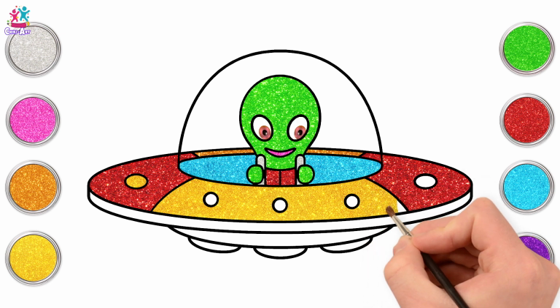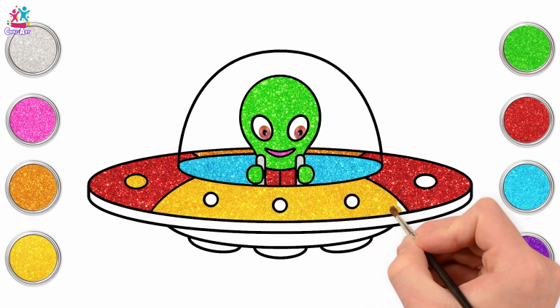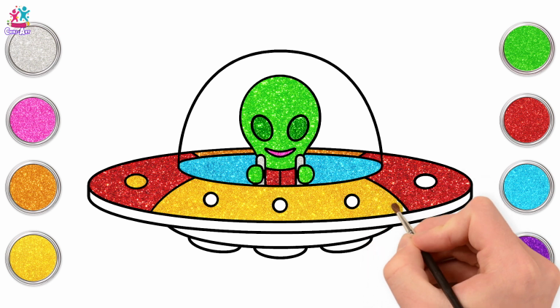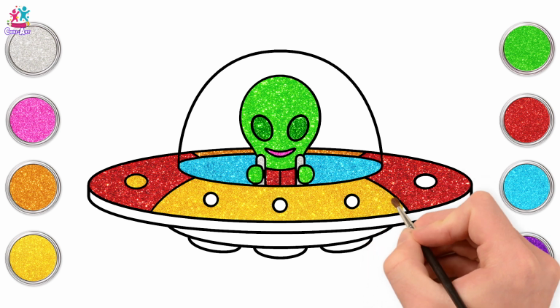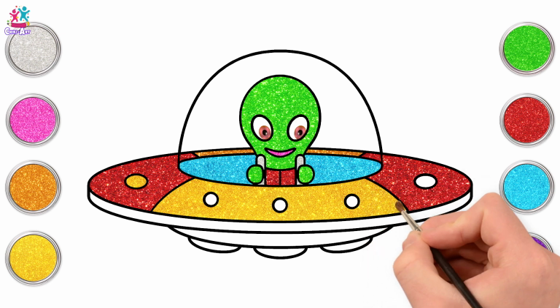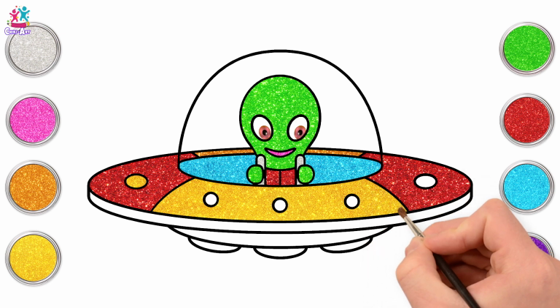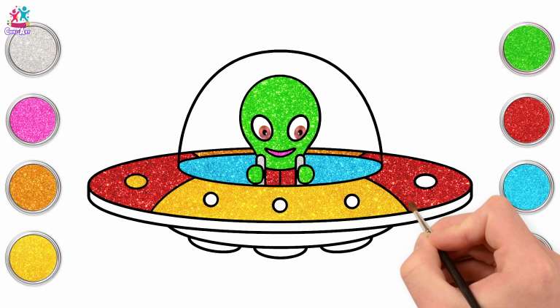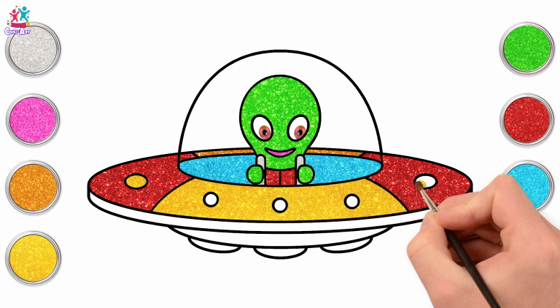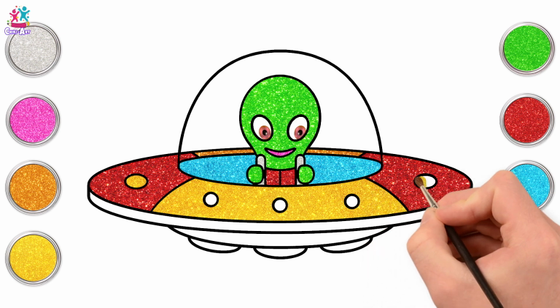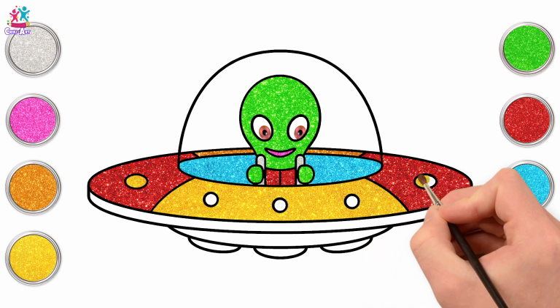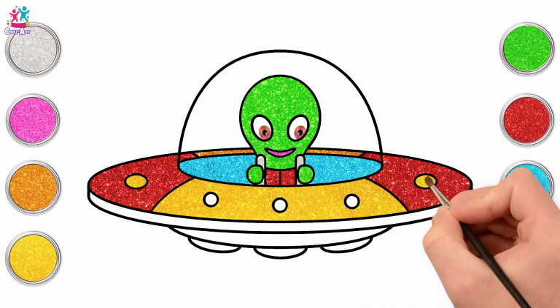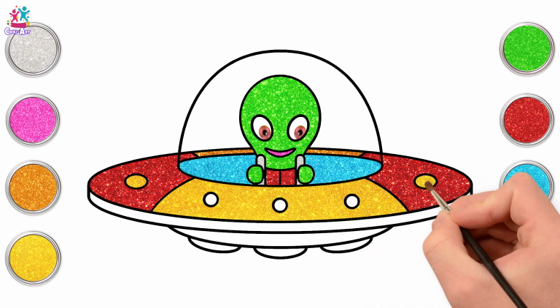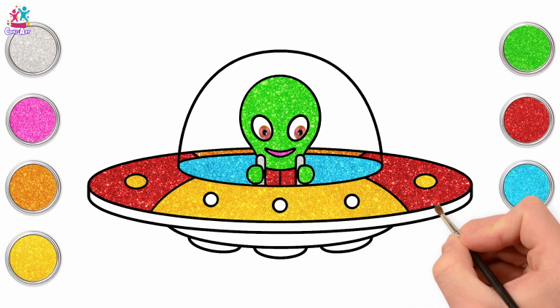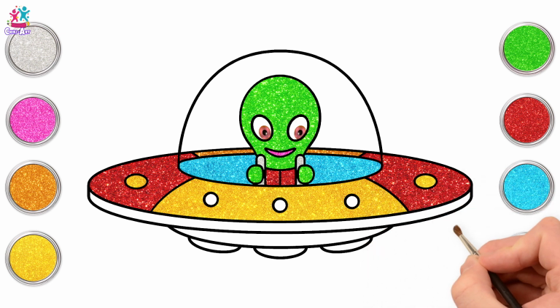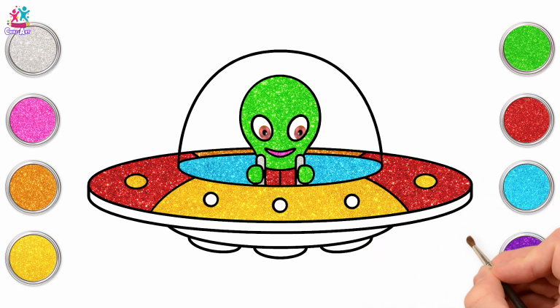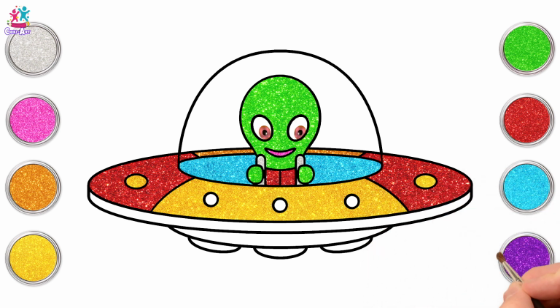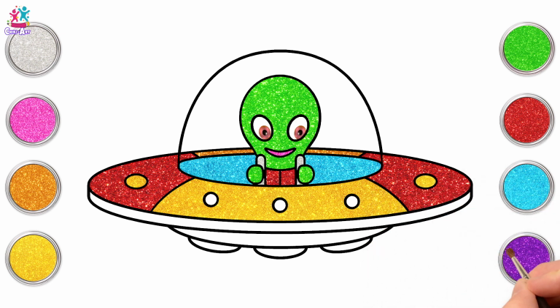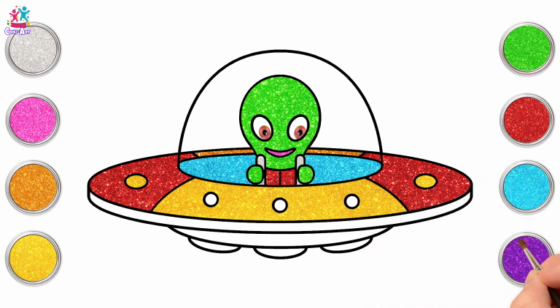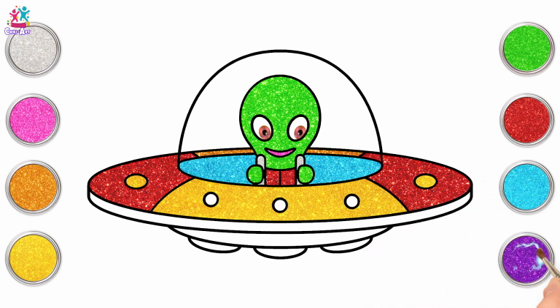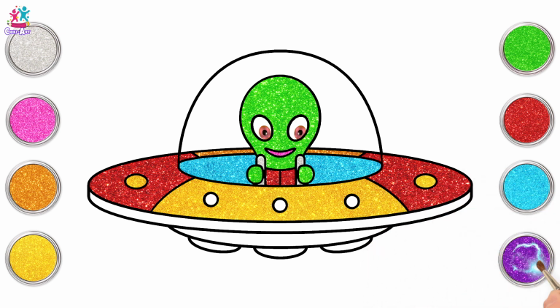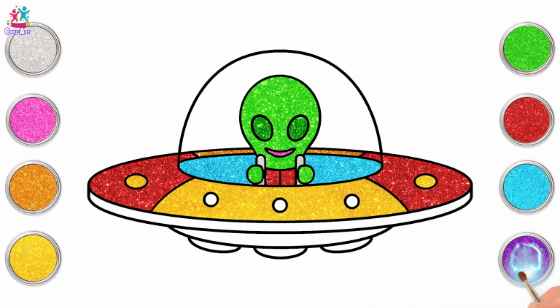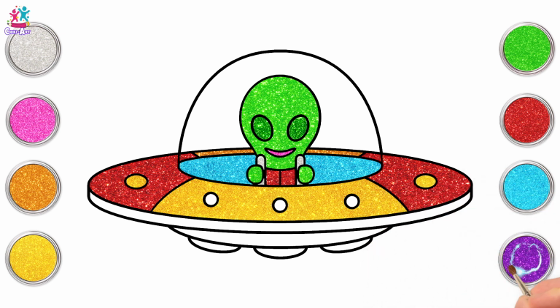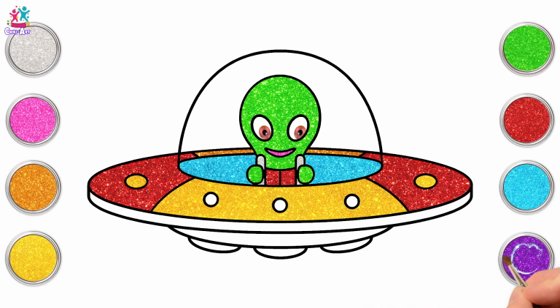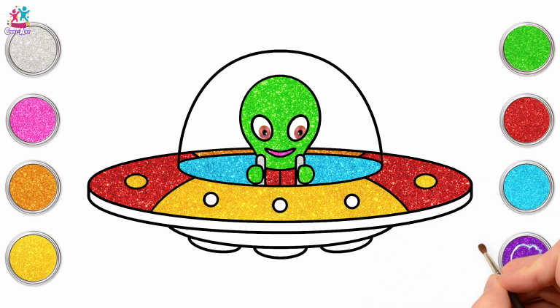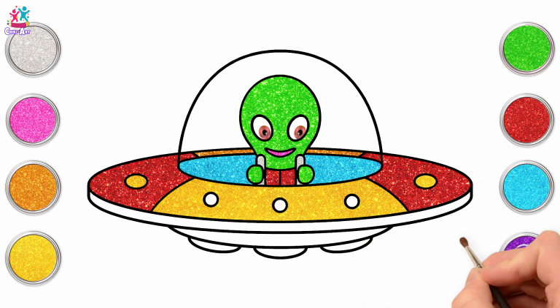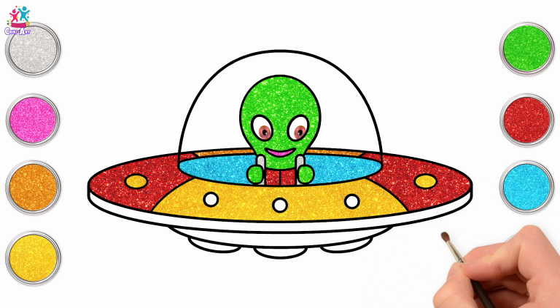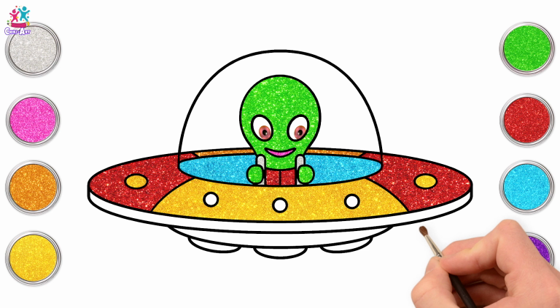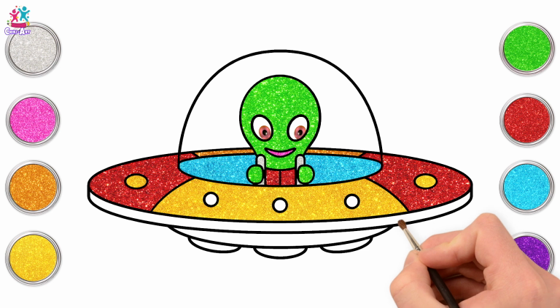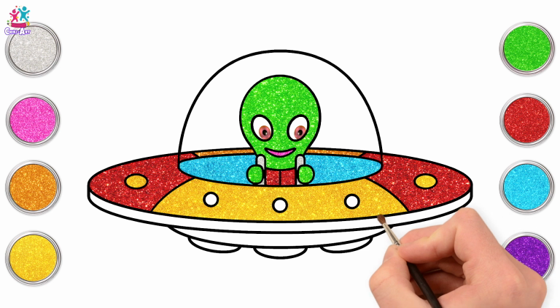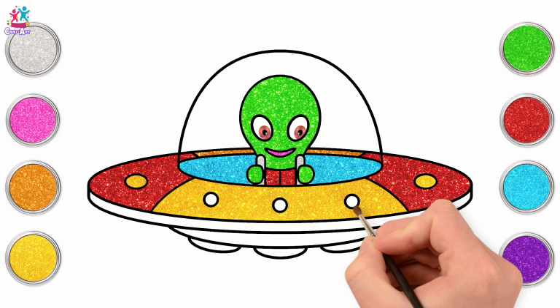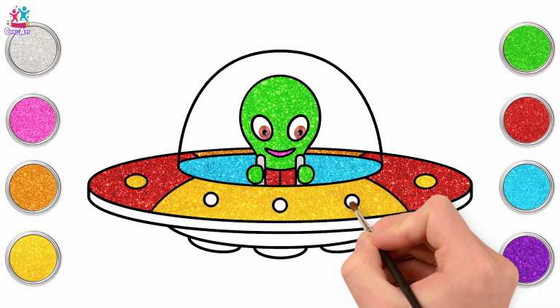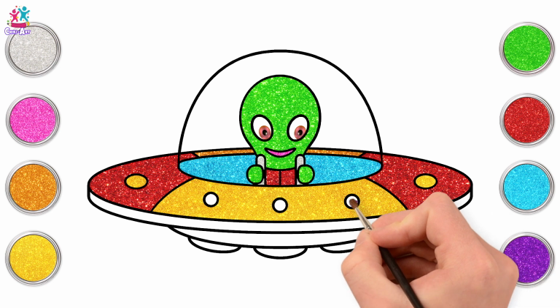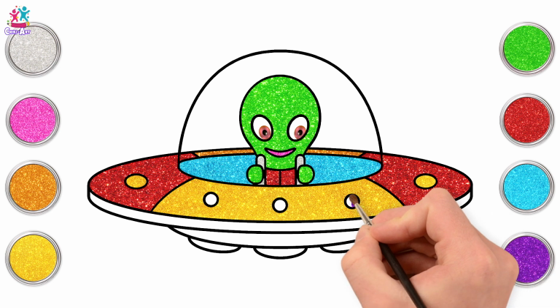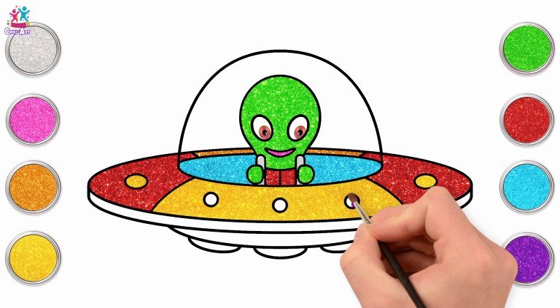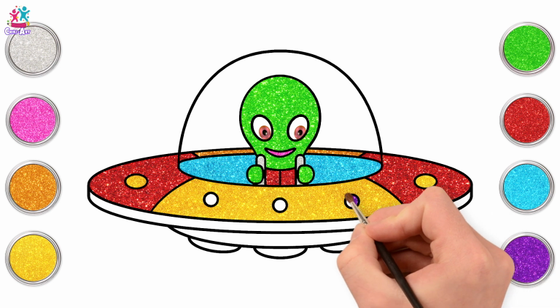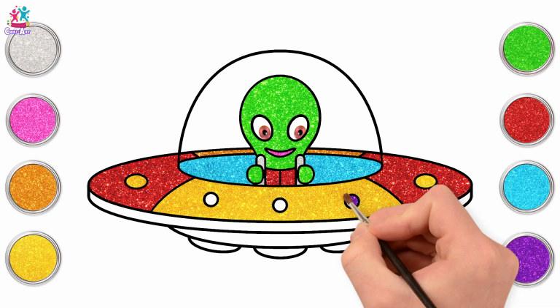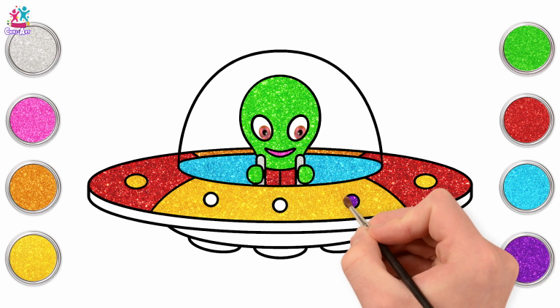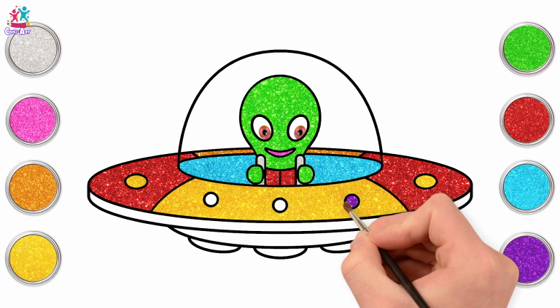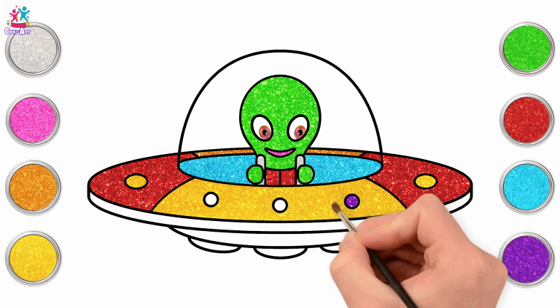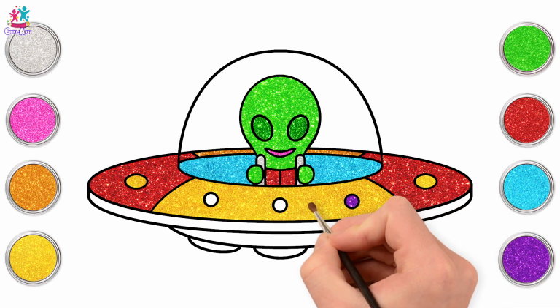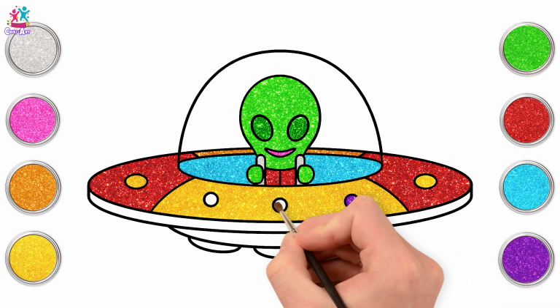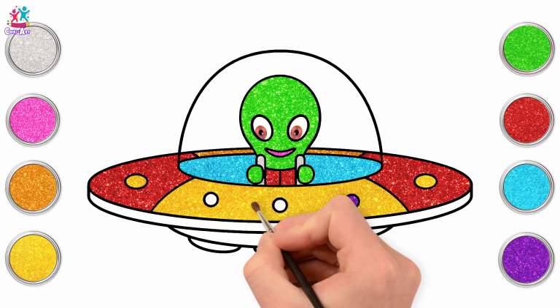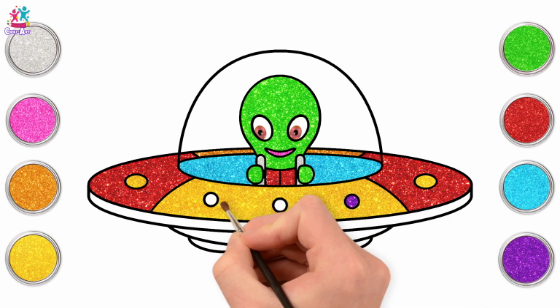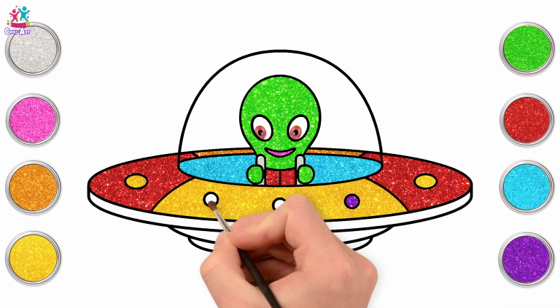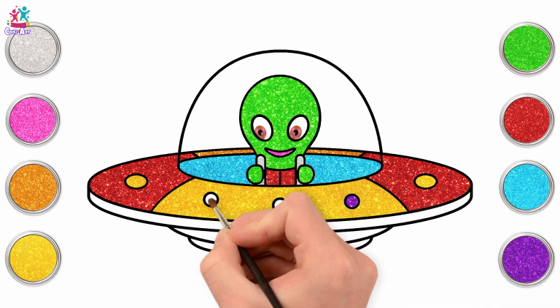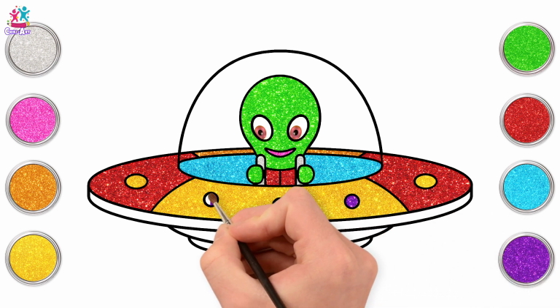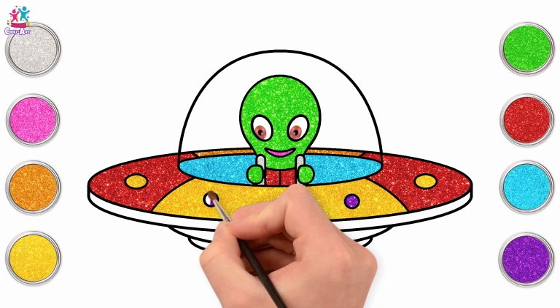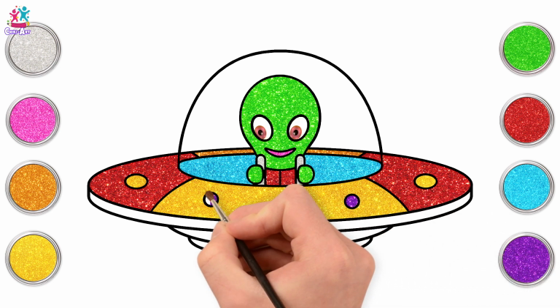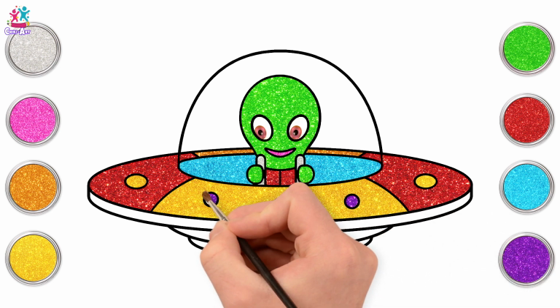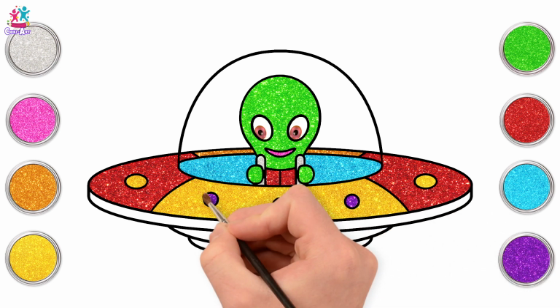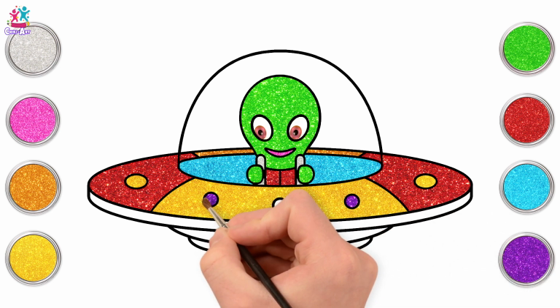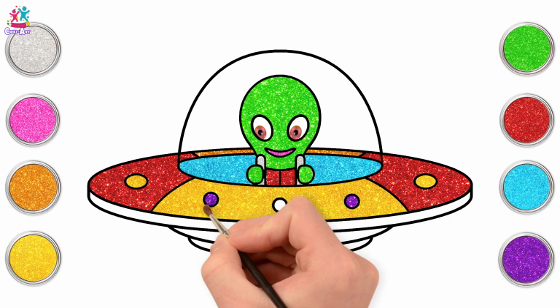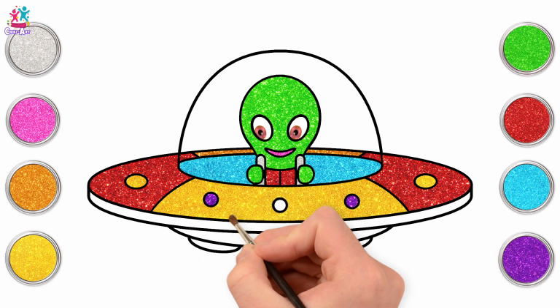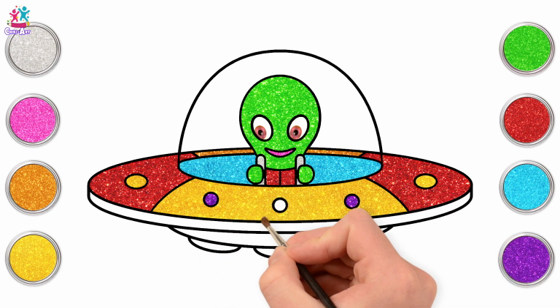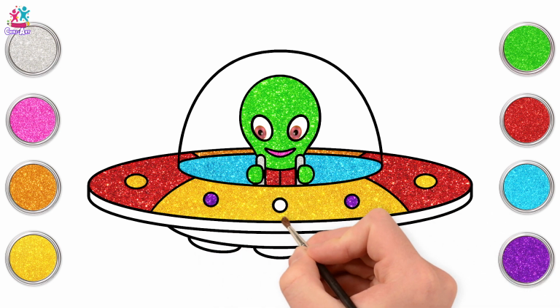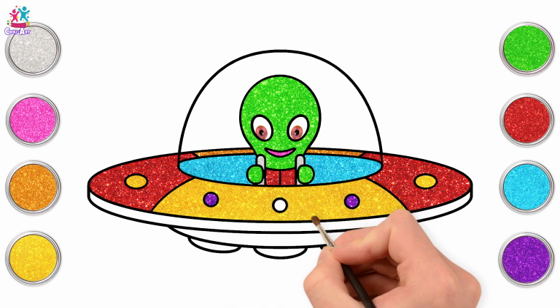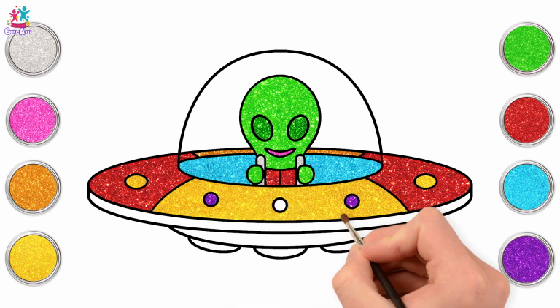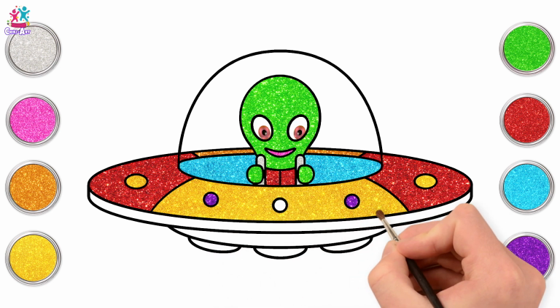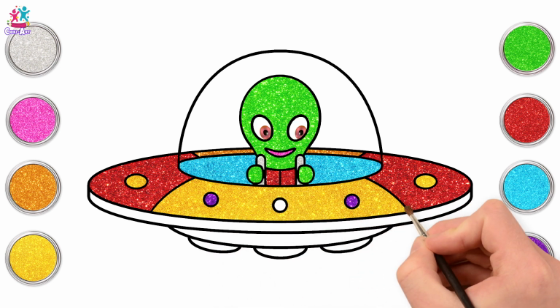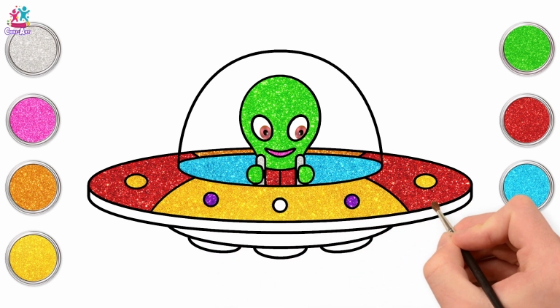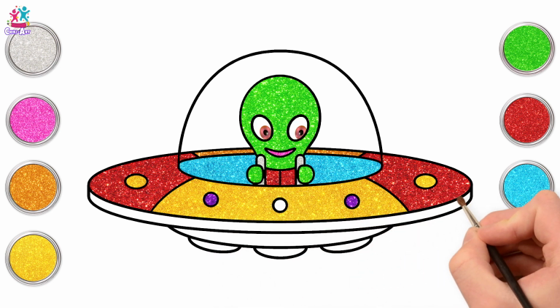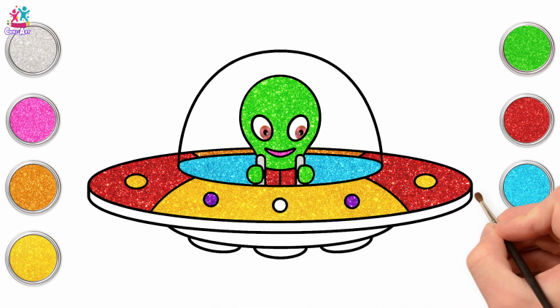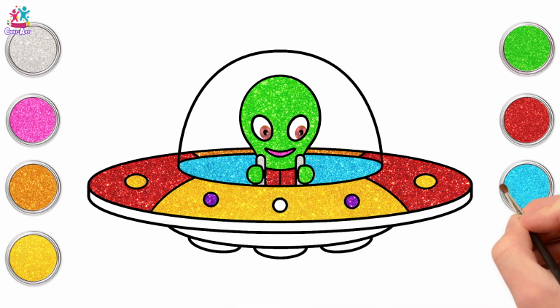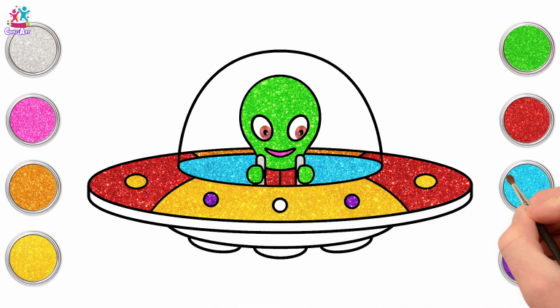Let's paint the other one. How about some purple for the front dots? Looking fantastic! What do you think?